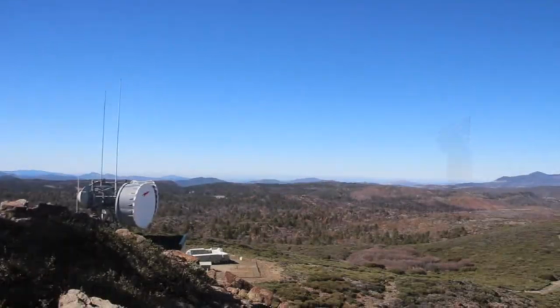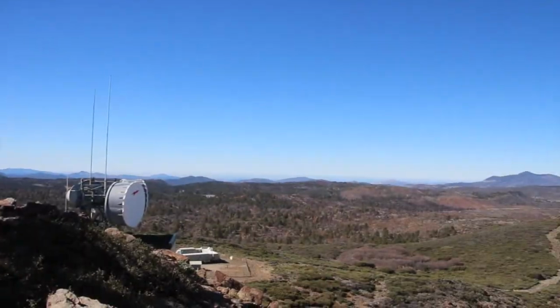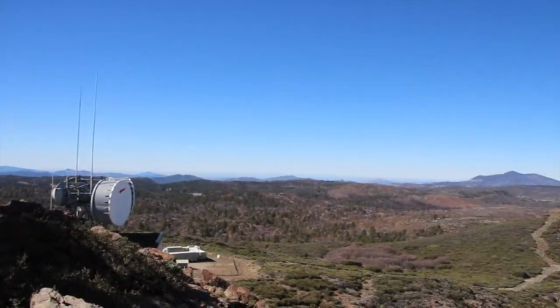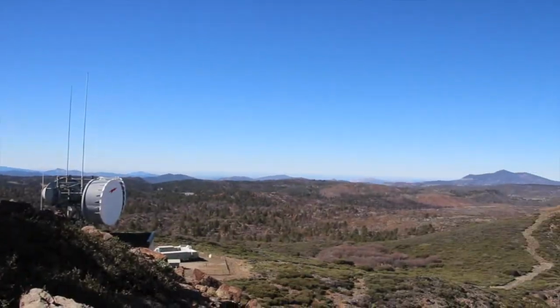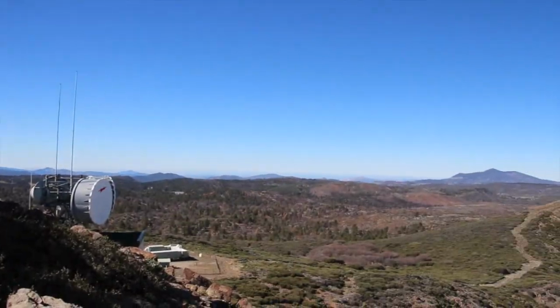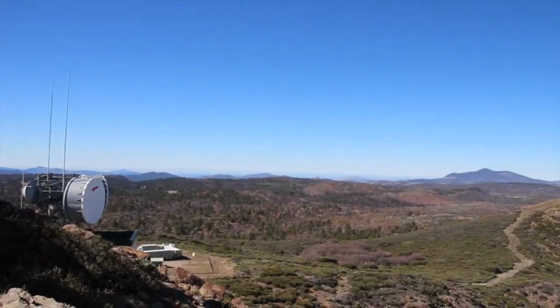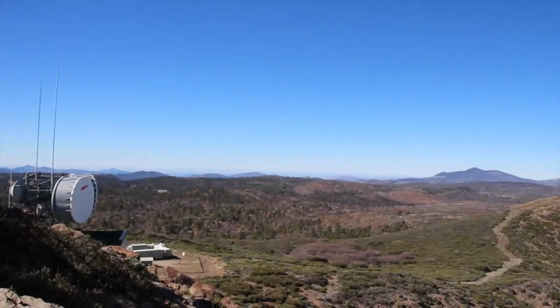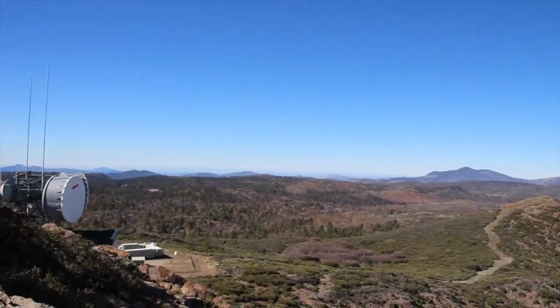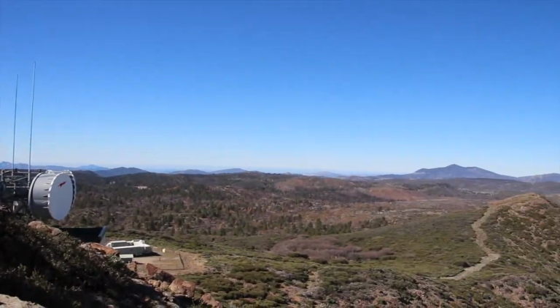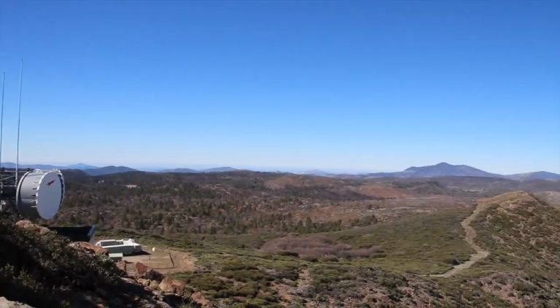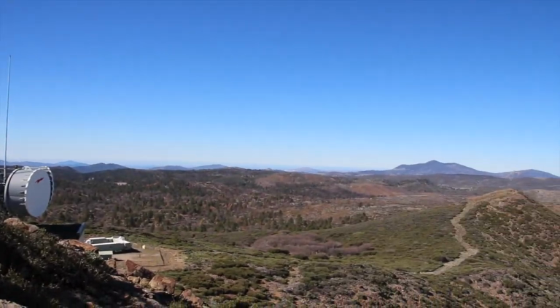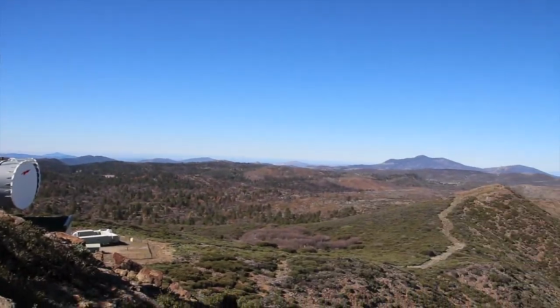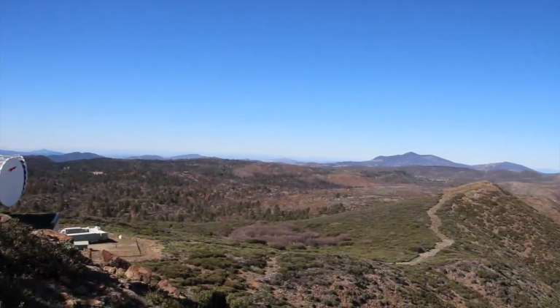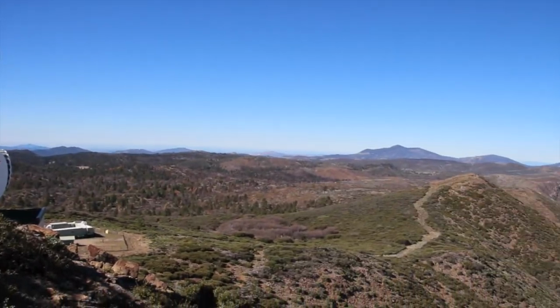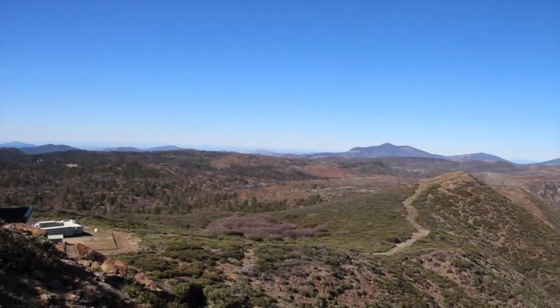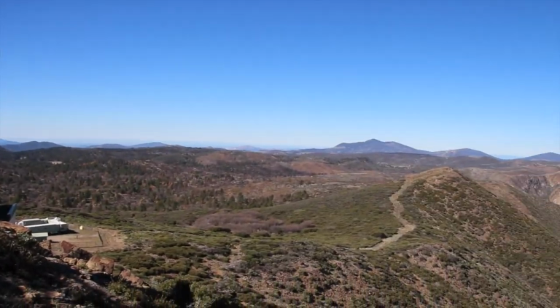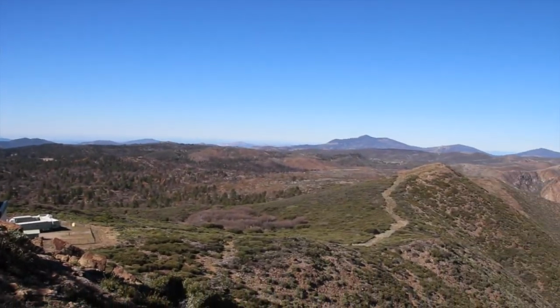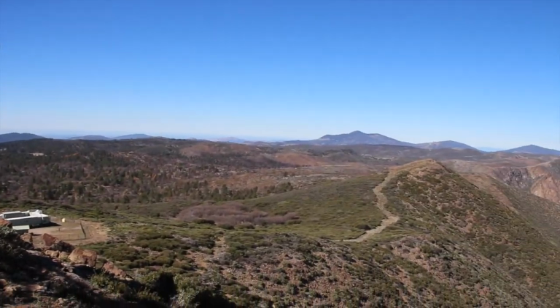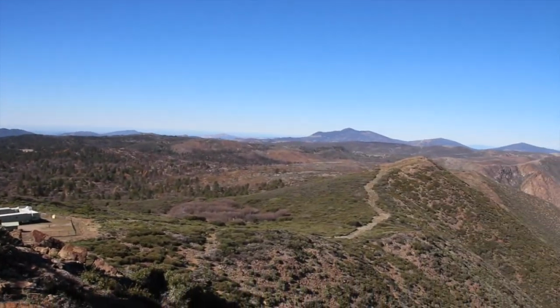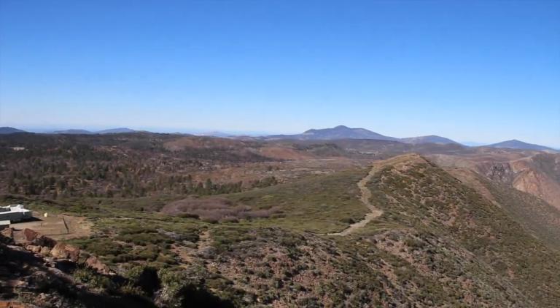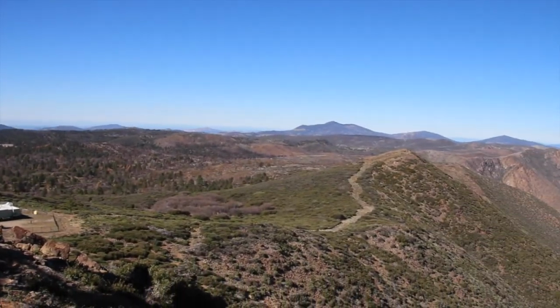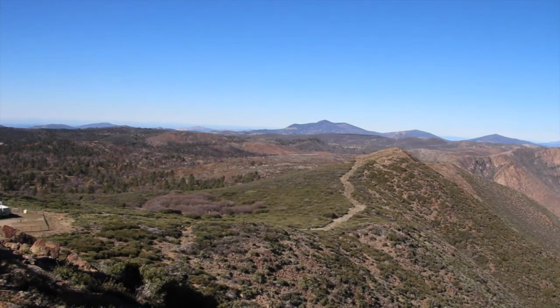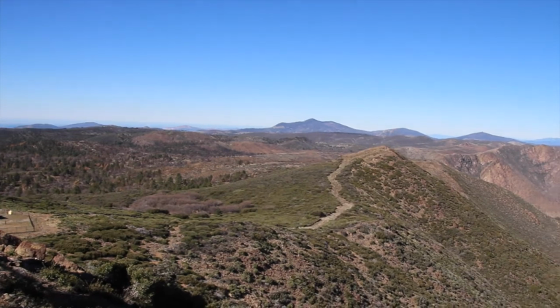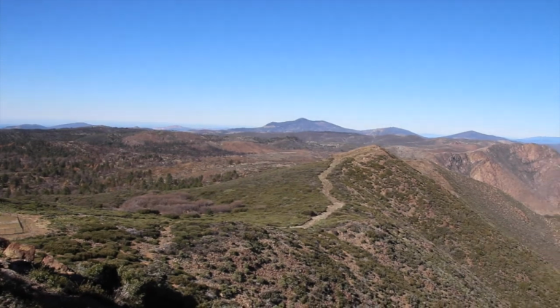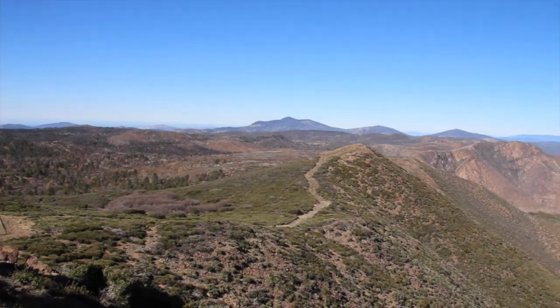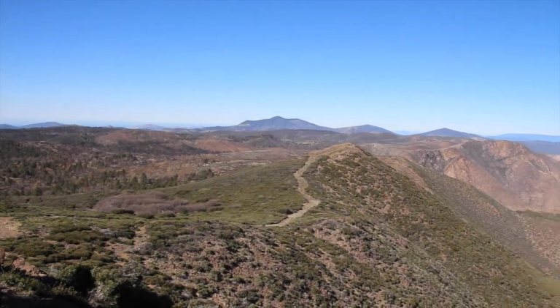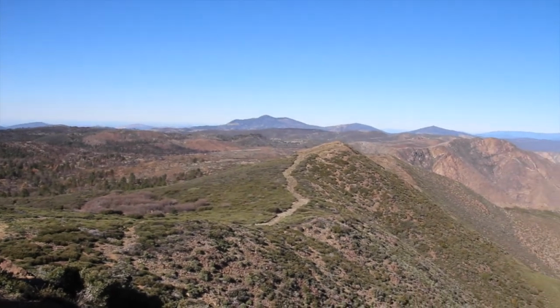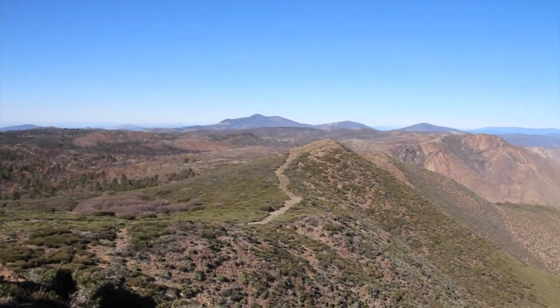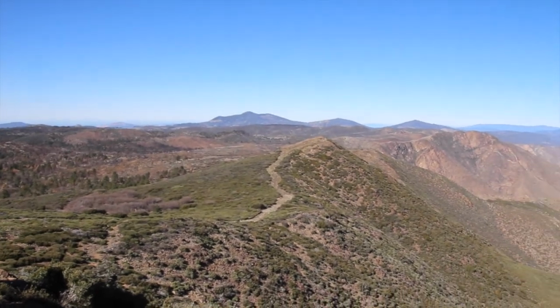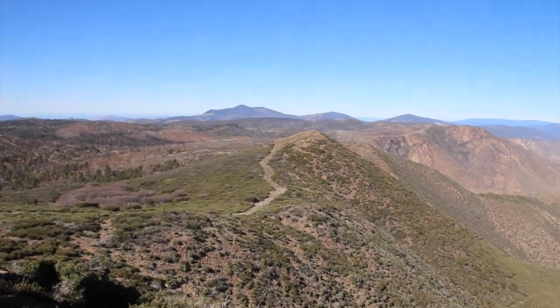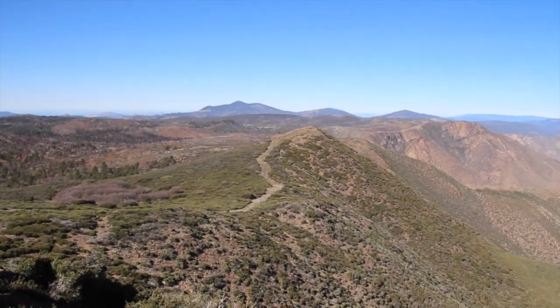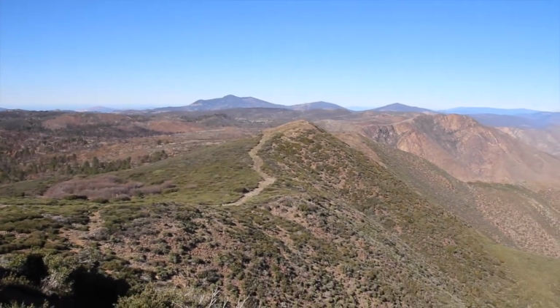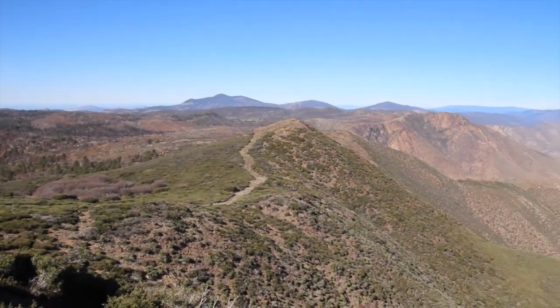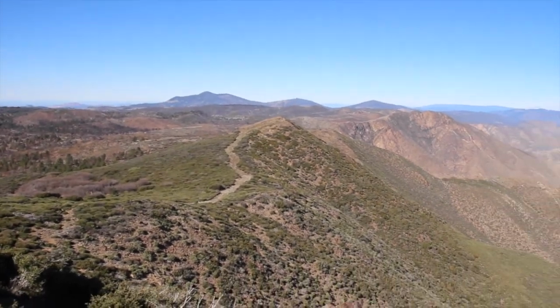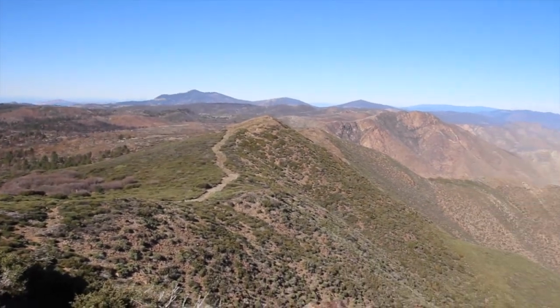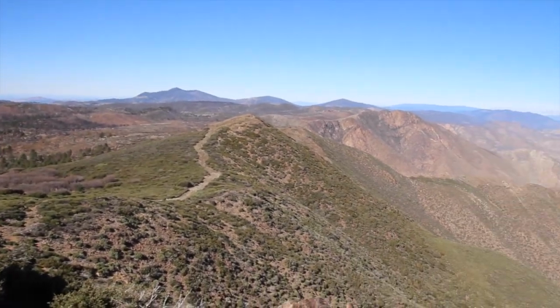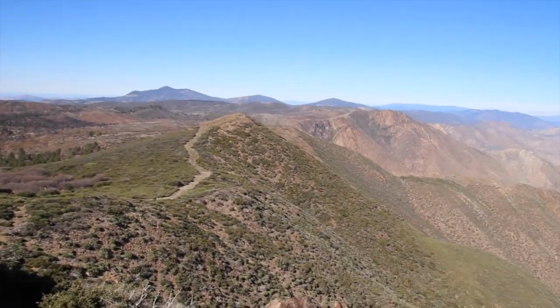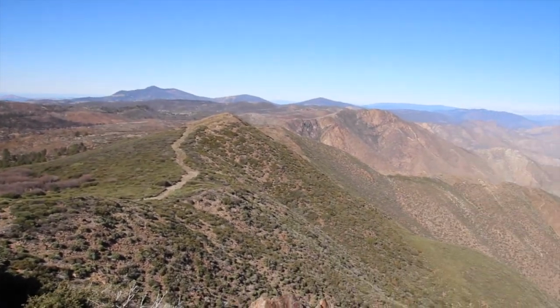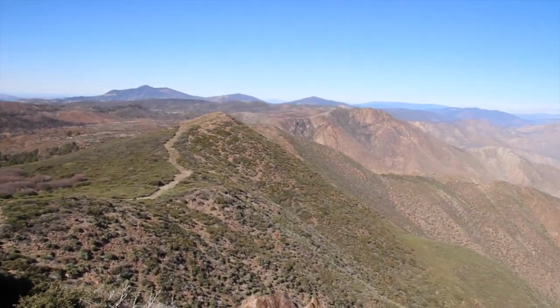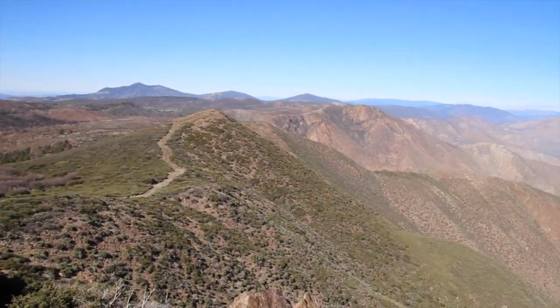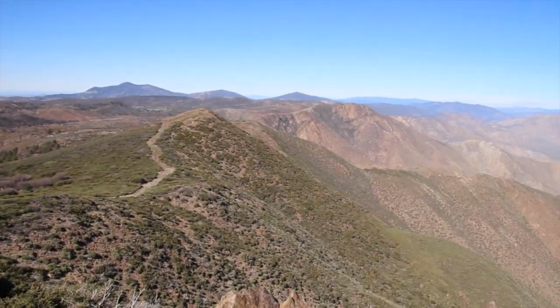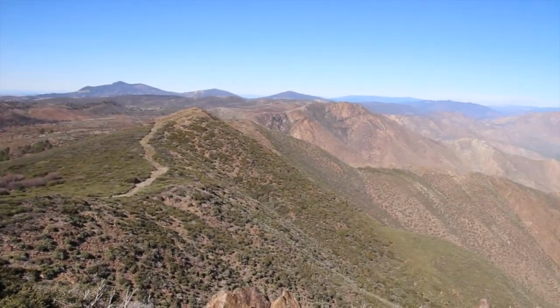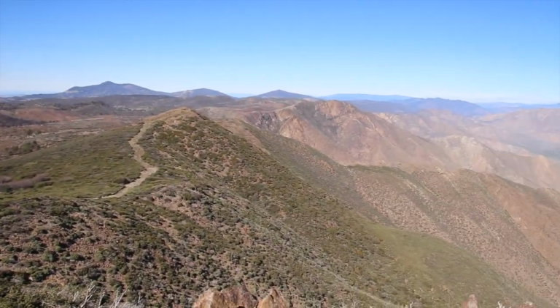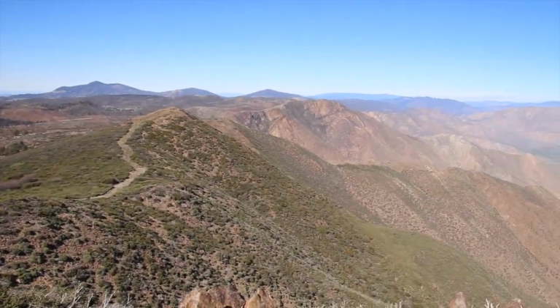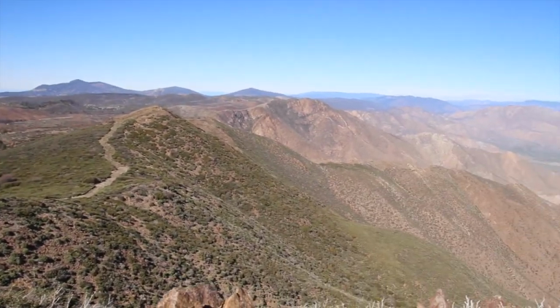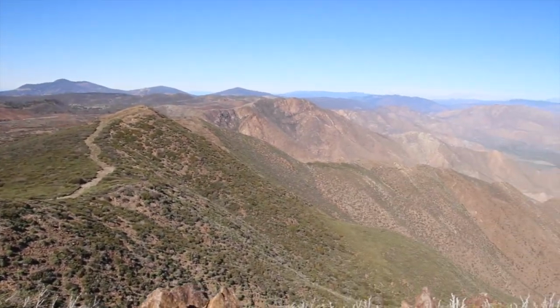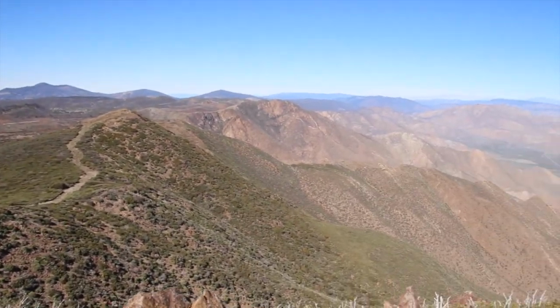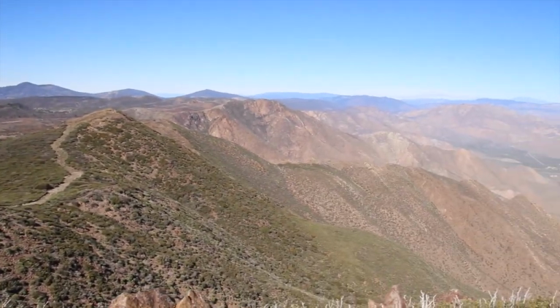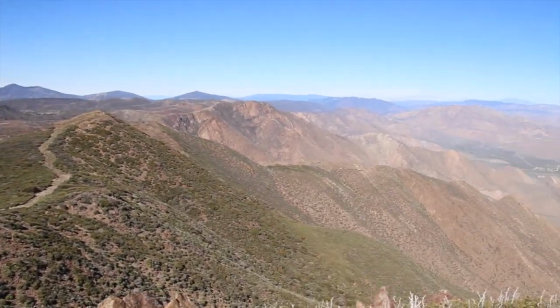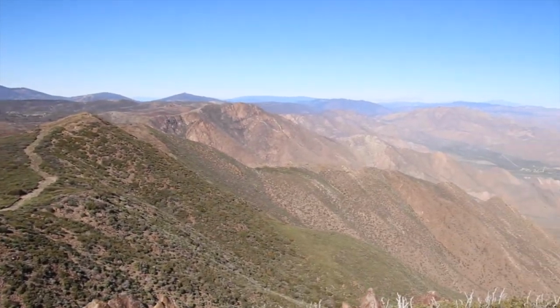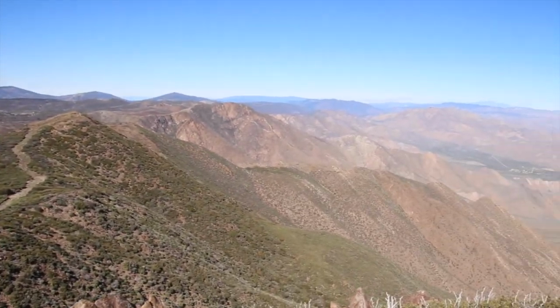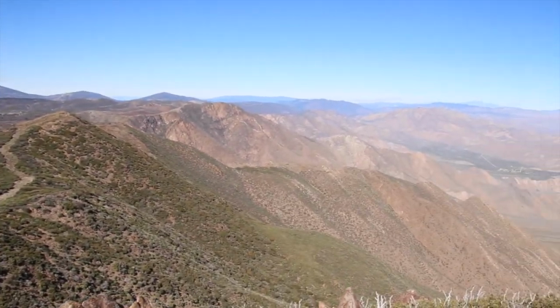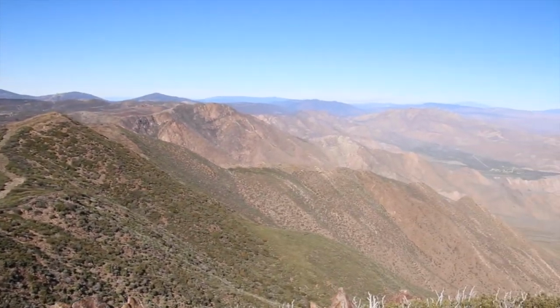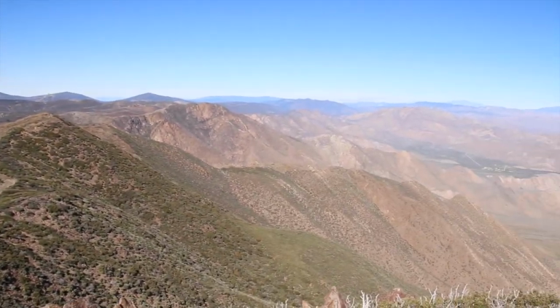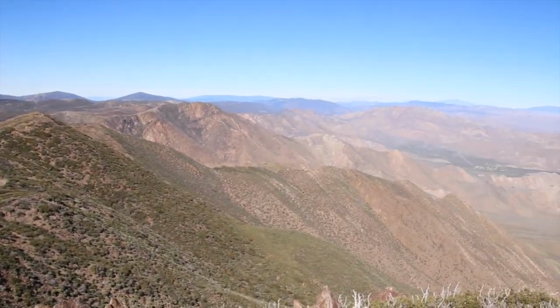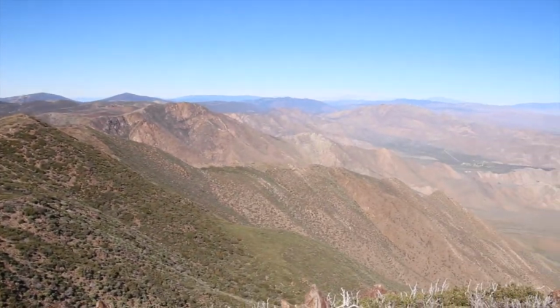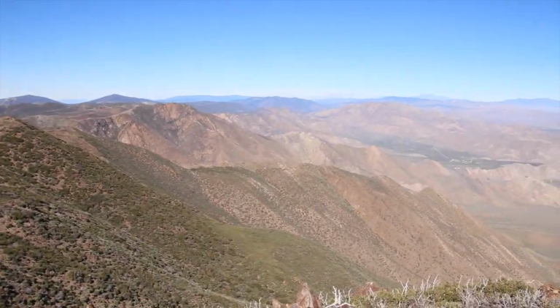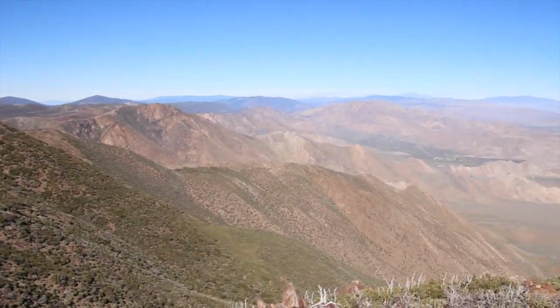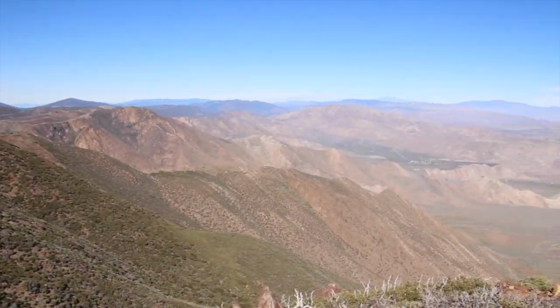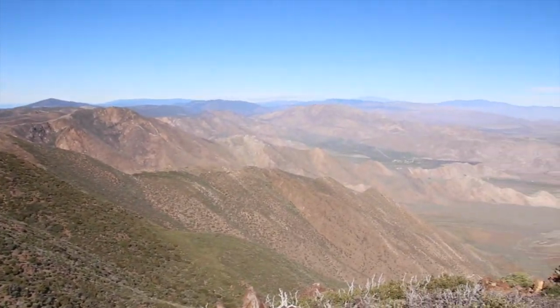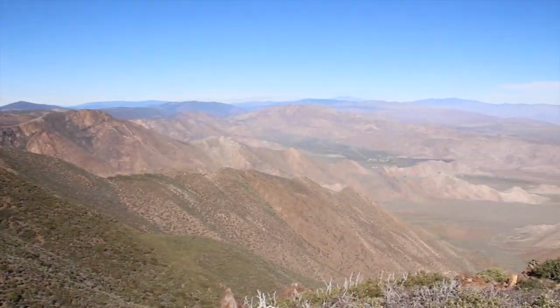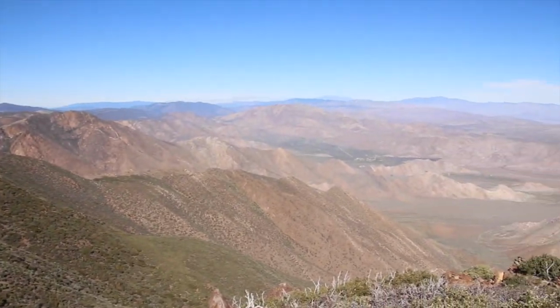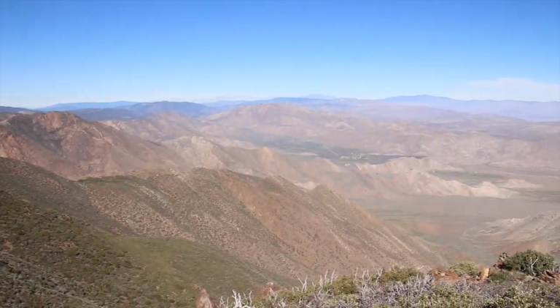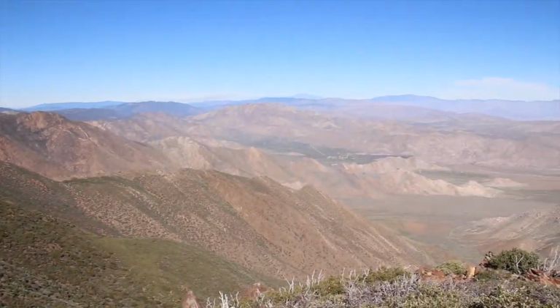Here is a 360-degree panorama from the summit of Monument Peak.